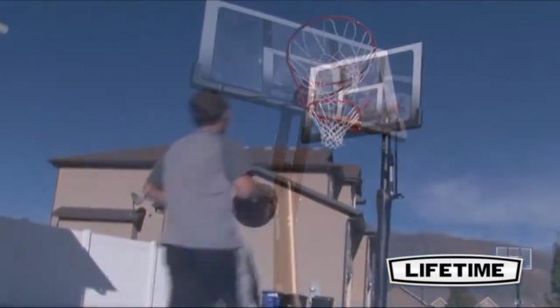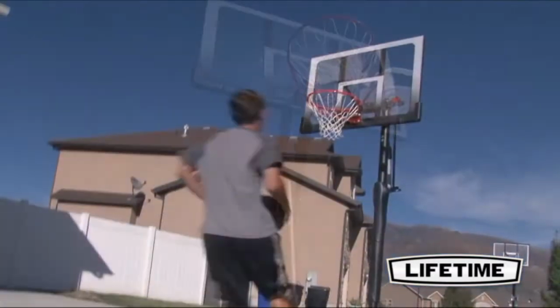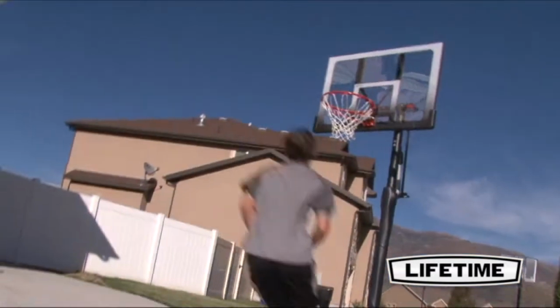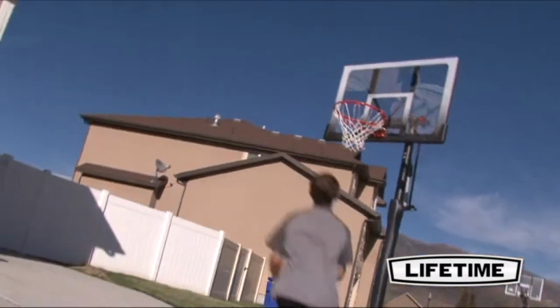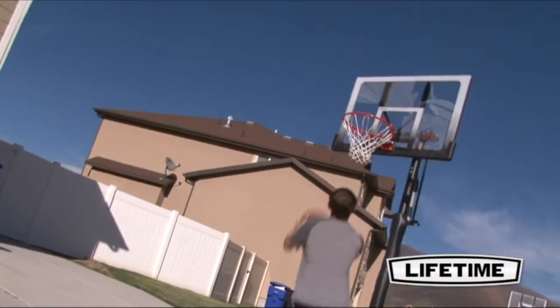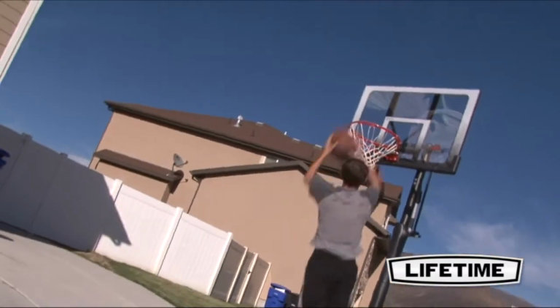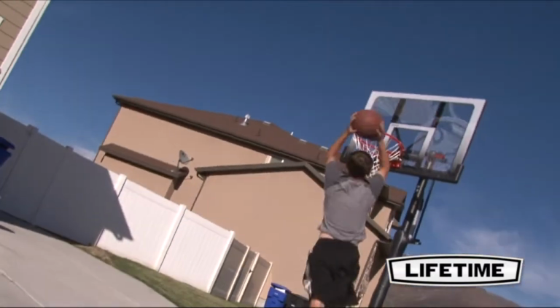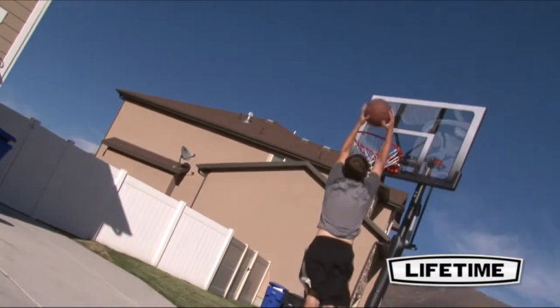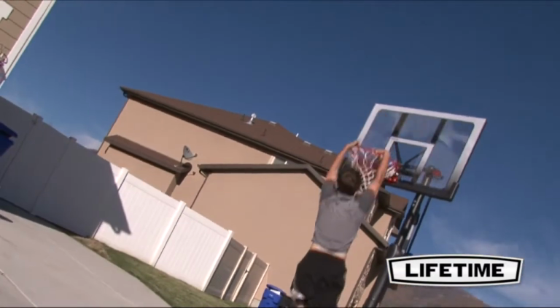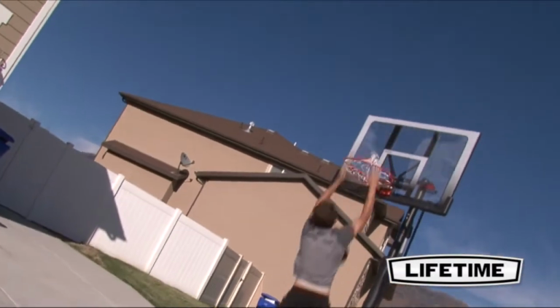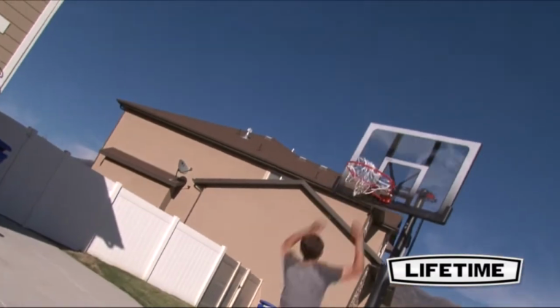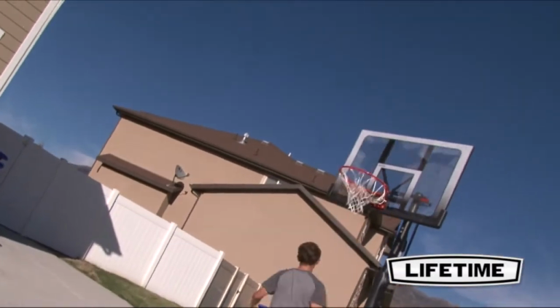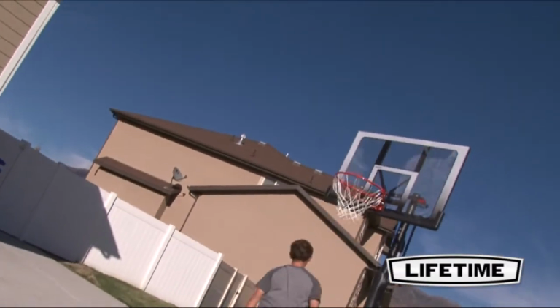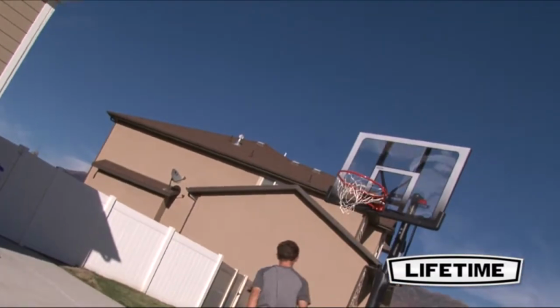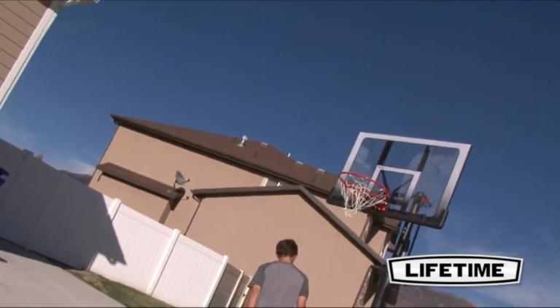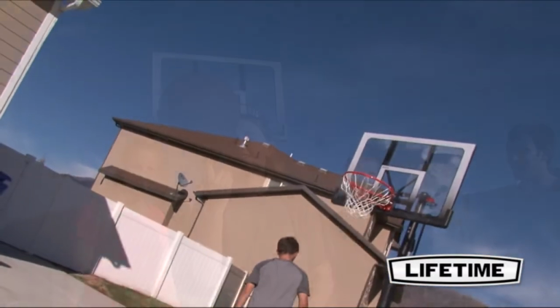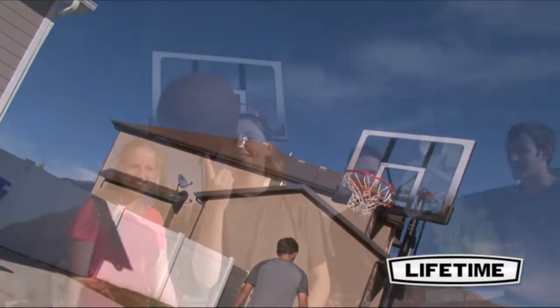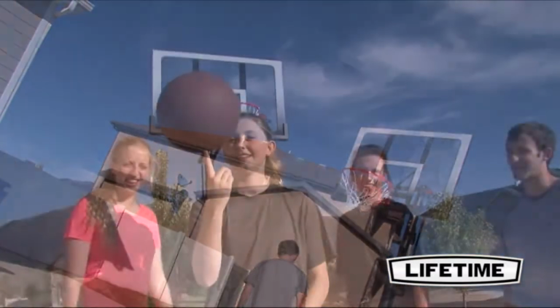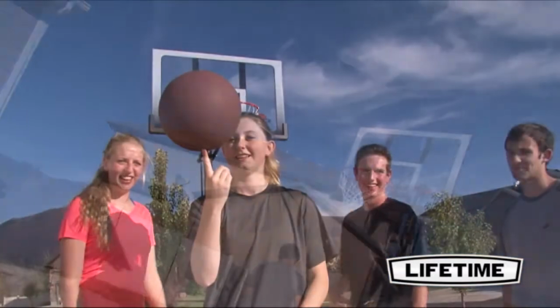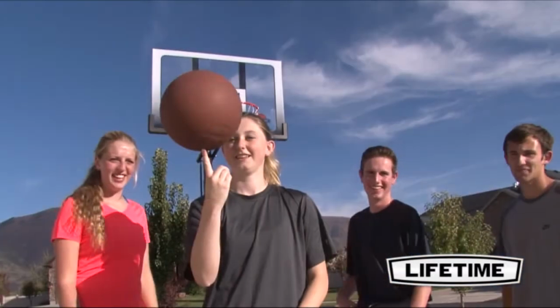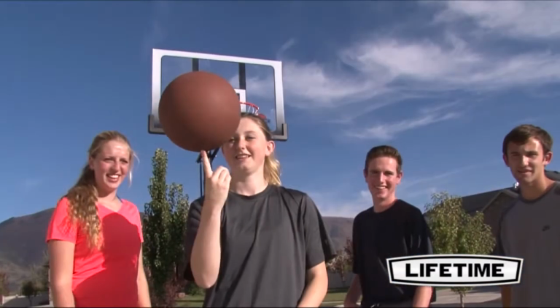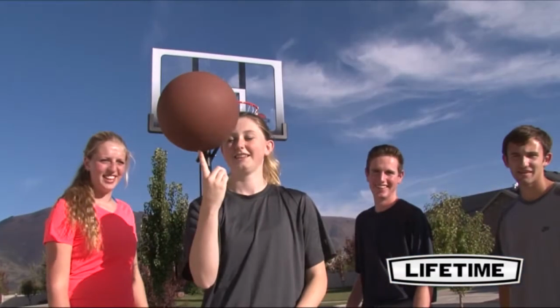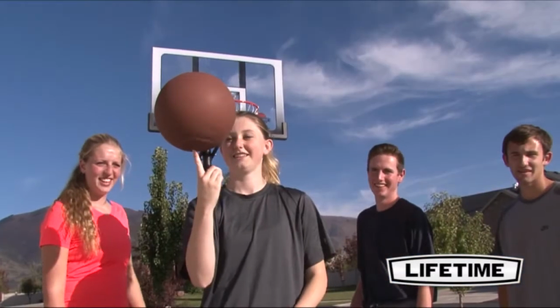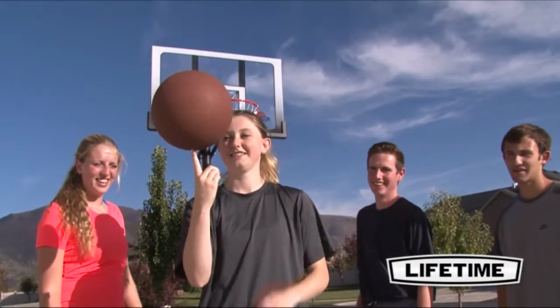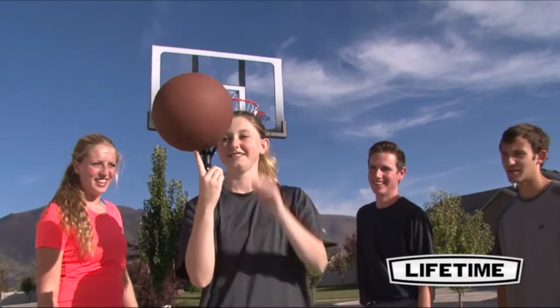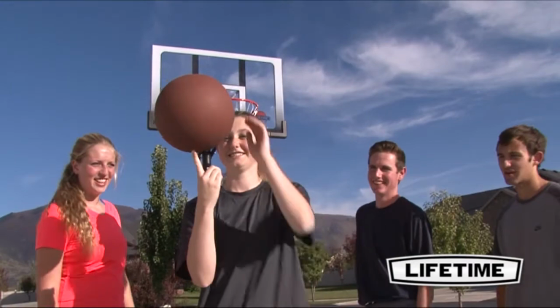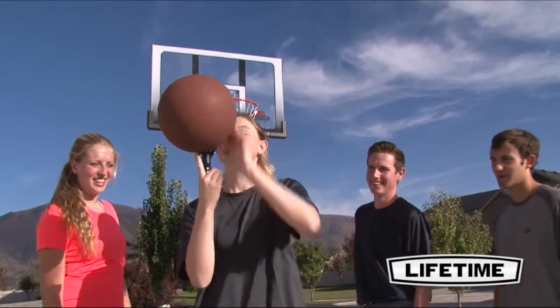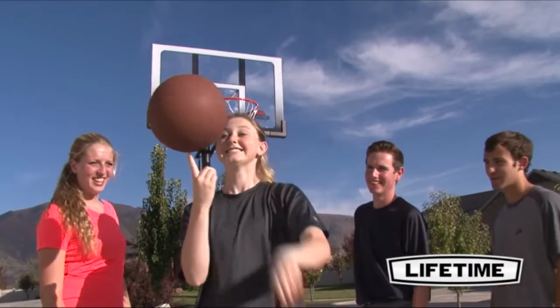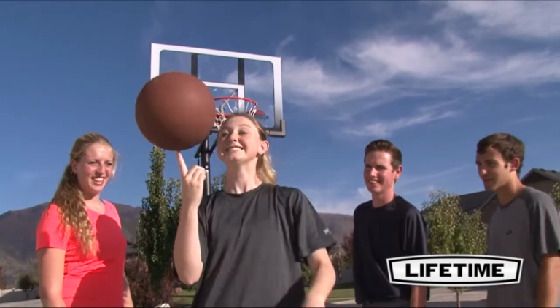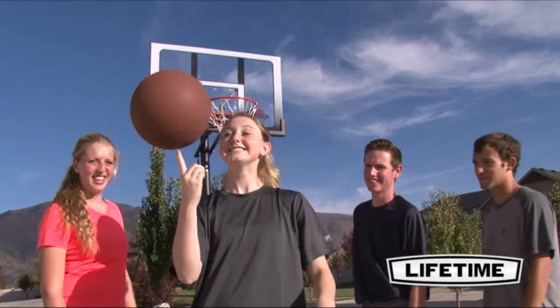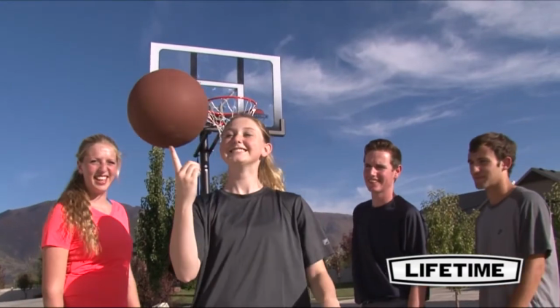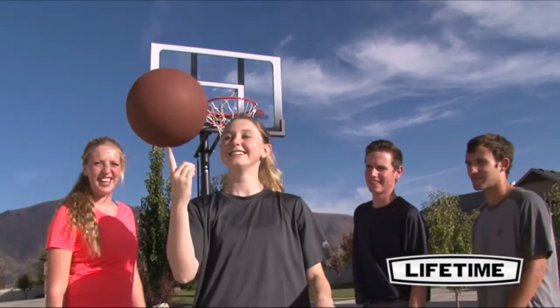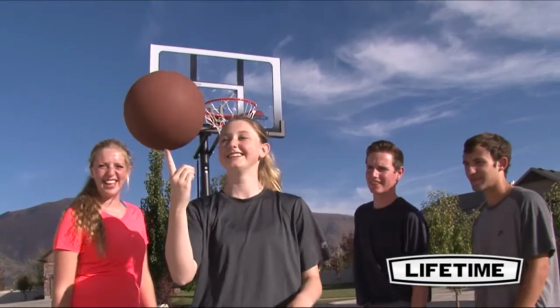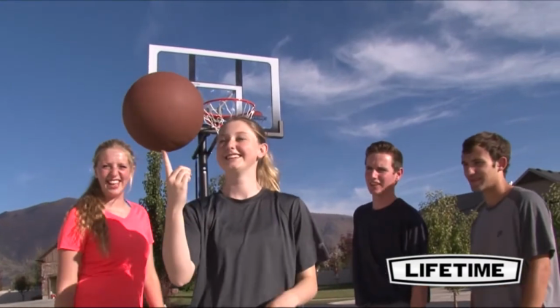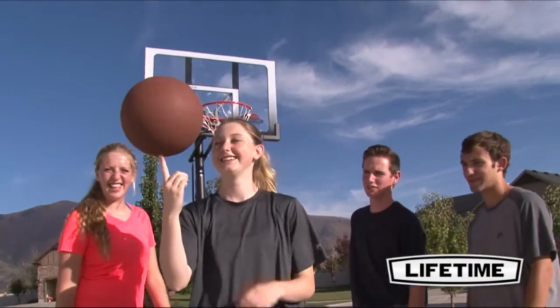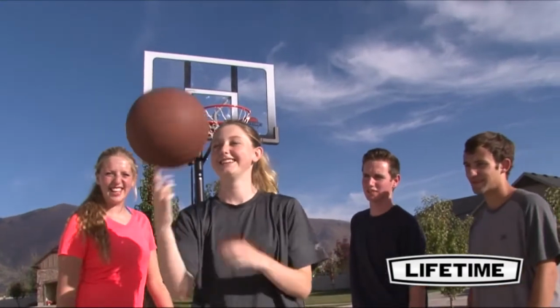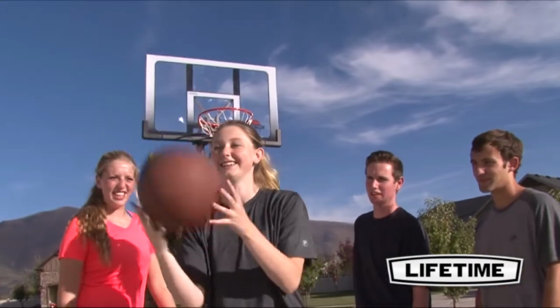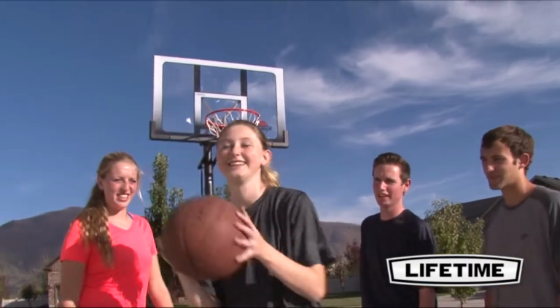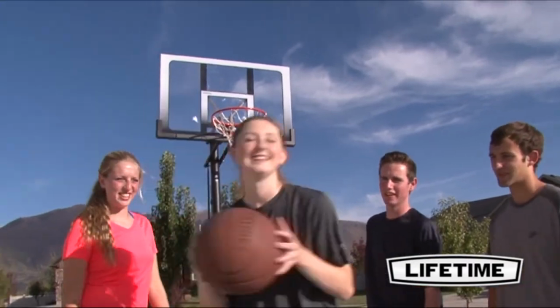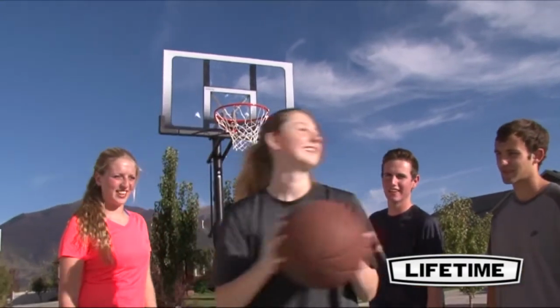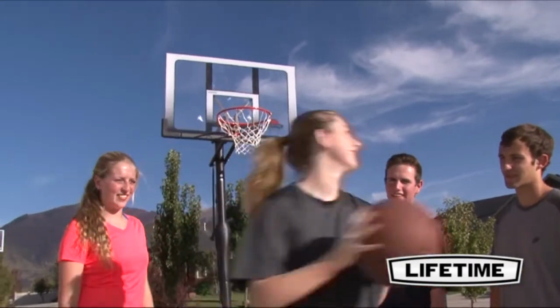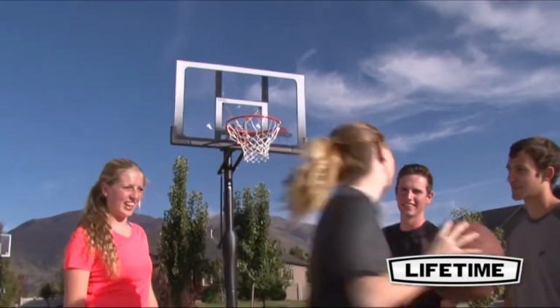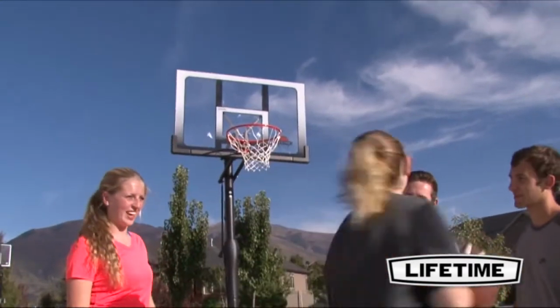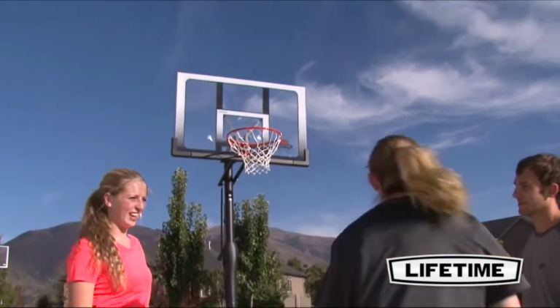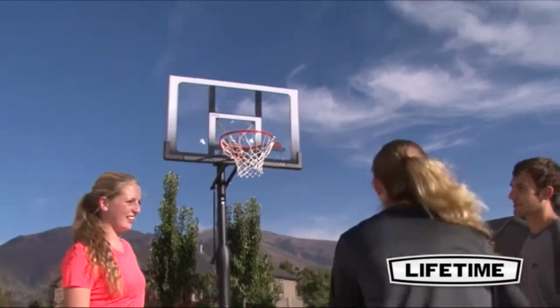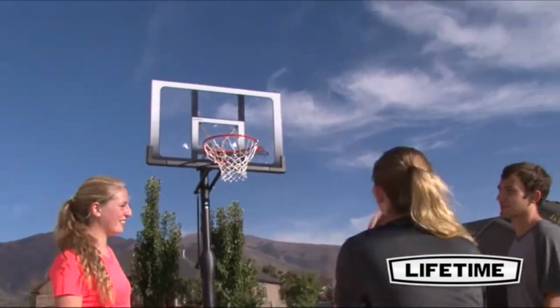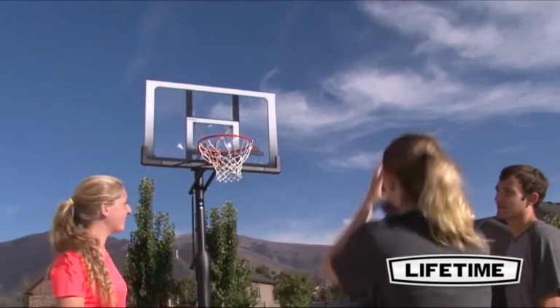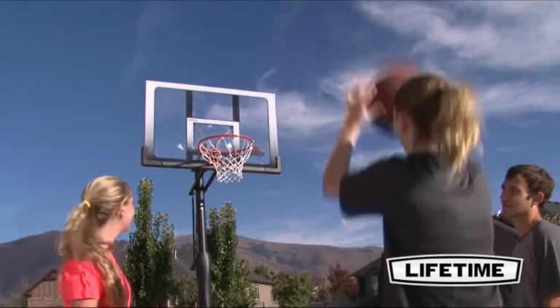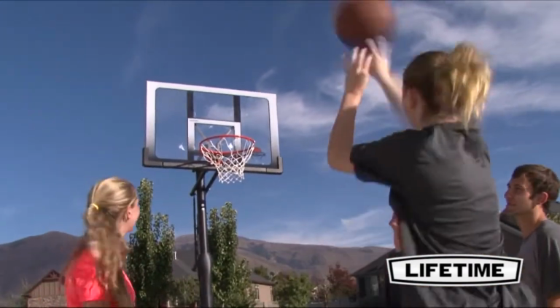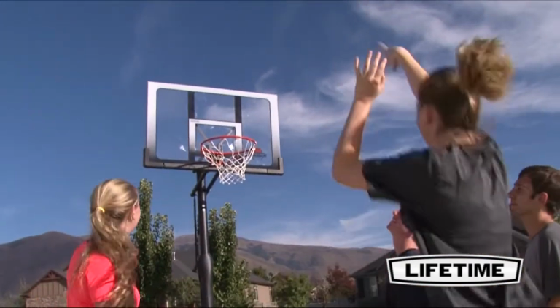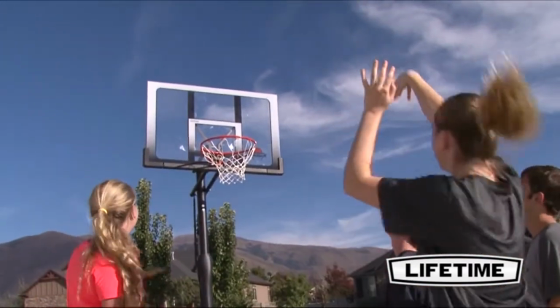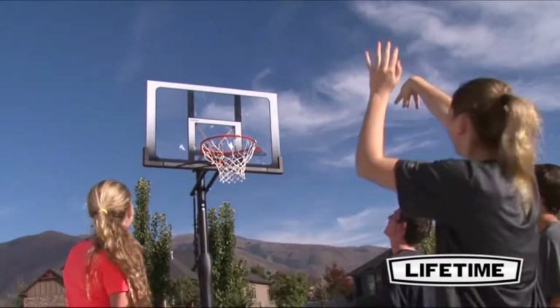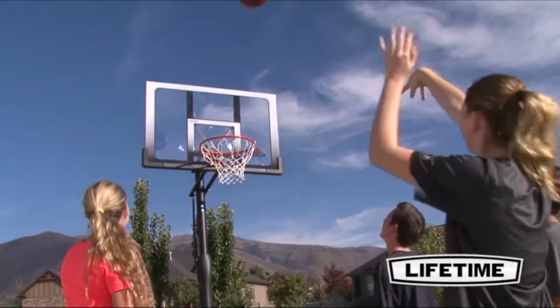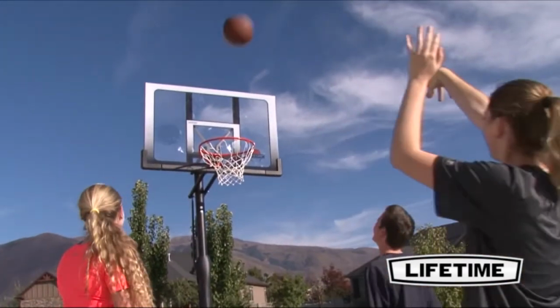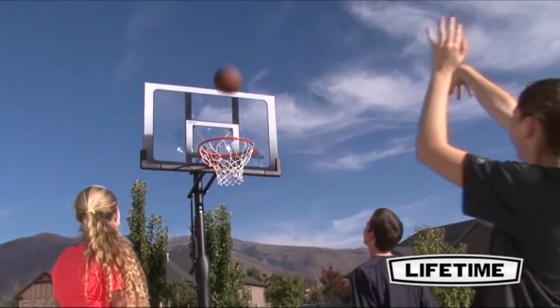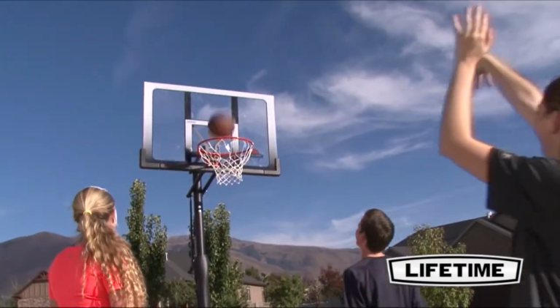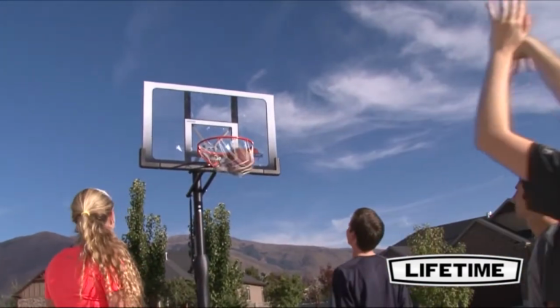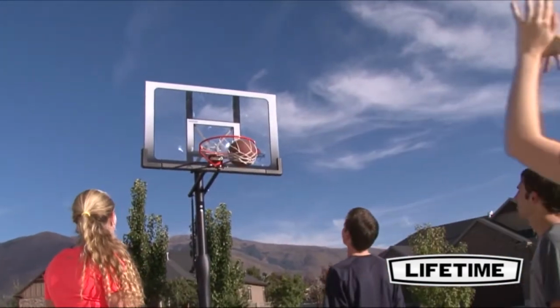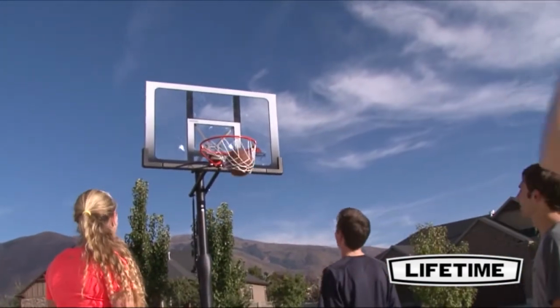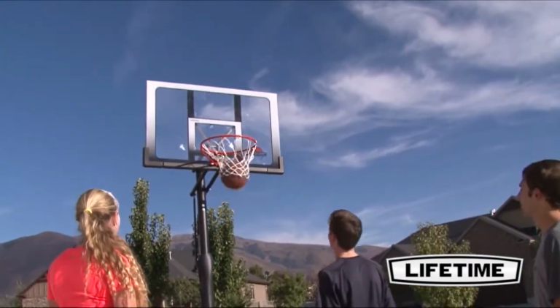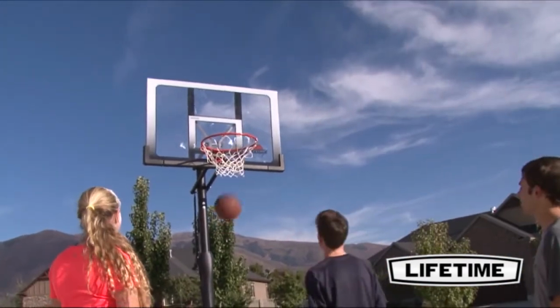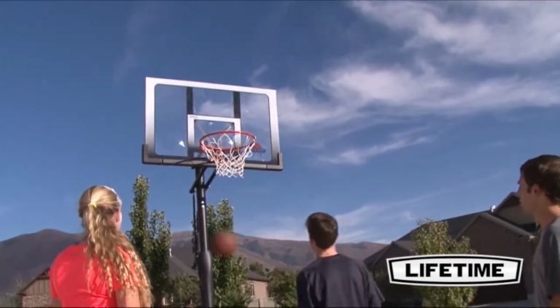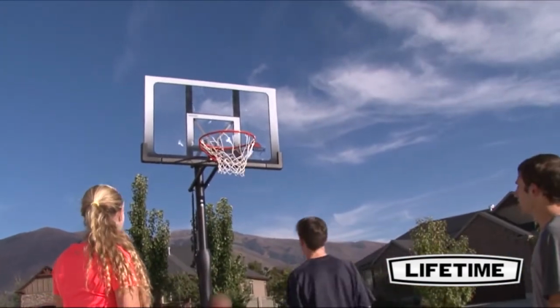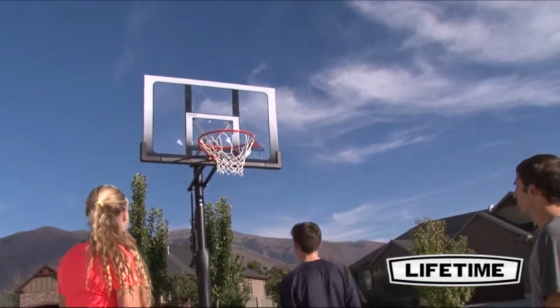So bring the fun and competition home and enjoy this top-quality in-ground hoop from Lifetime Products in the convenience of your own yard.